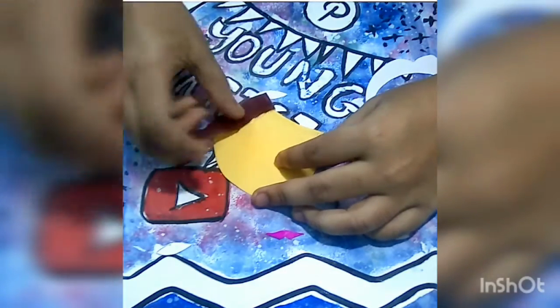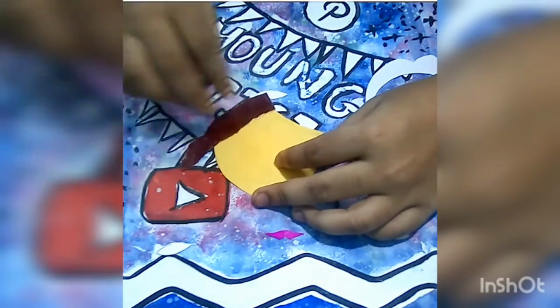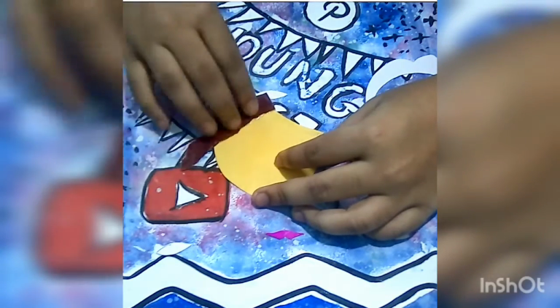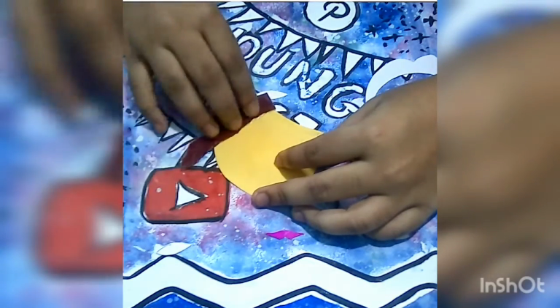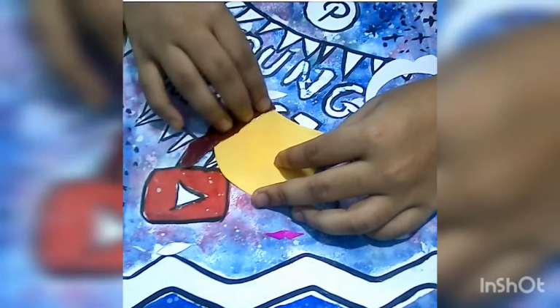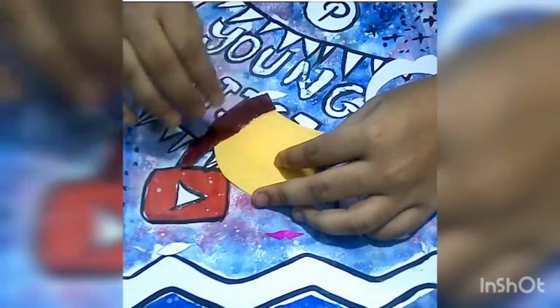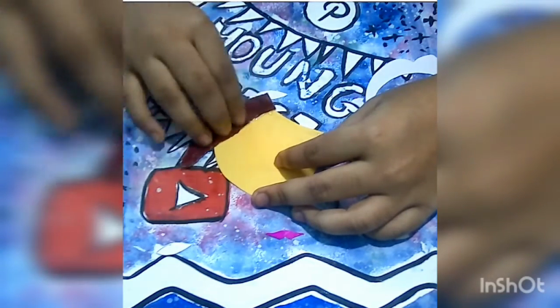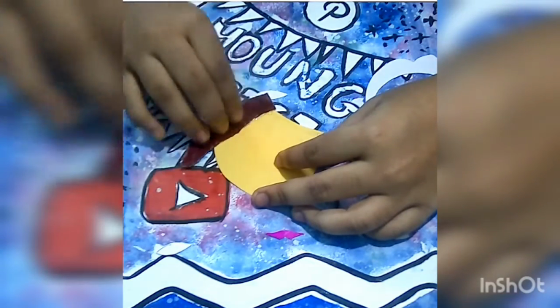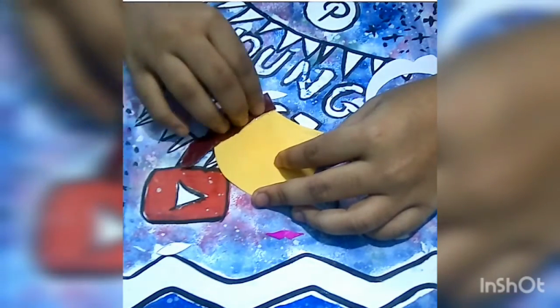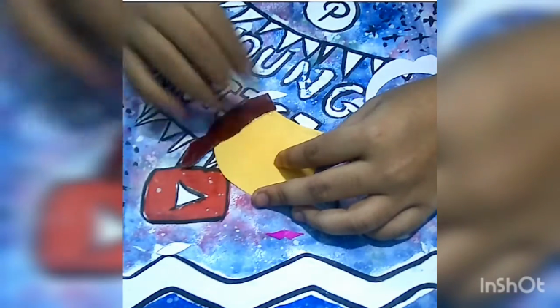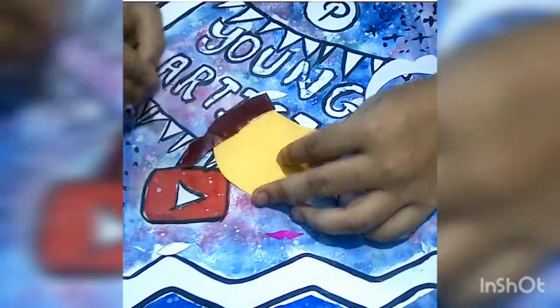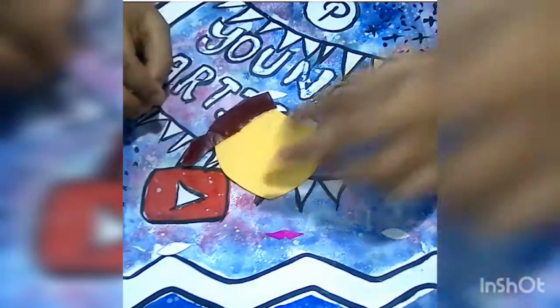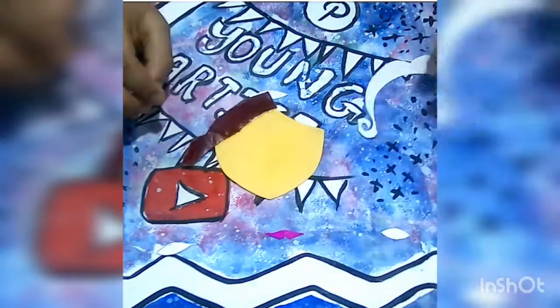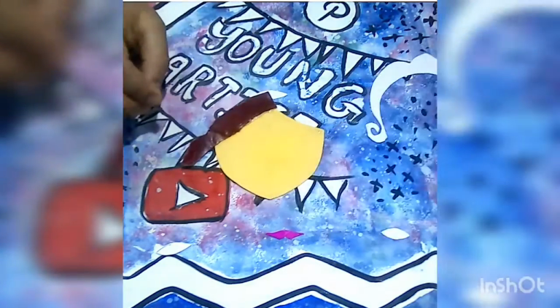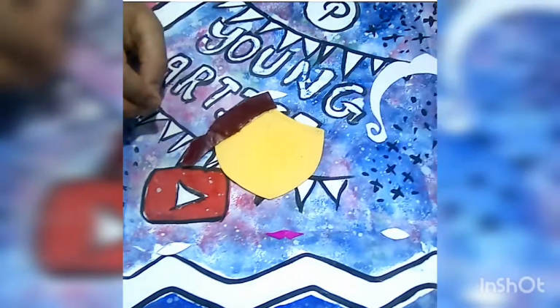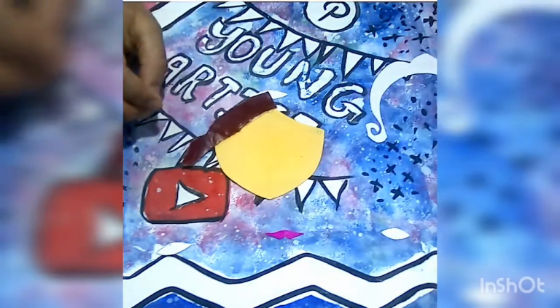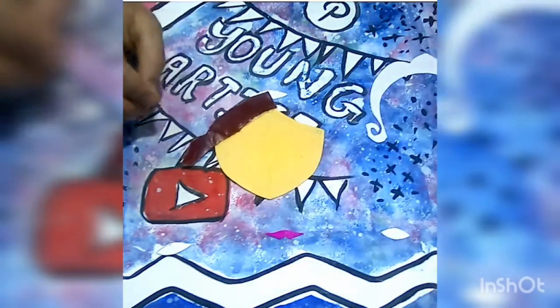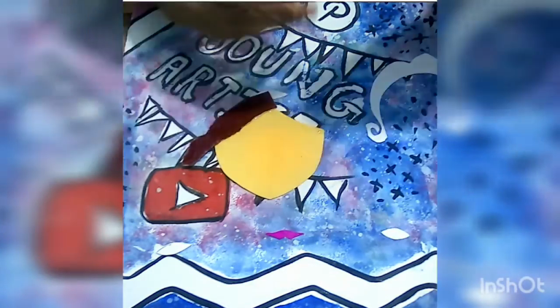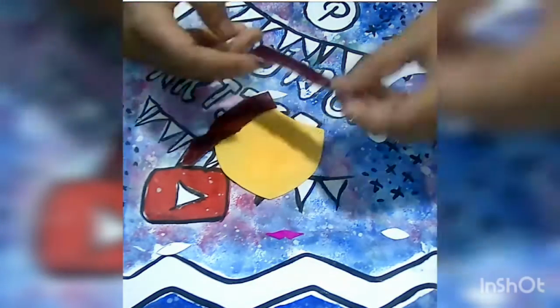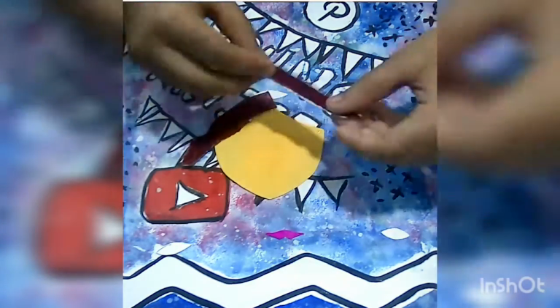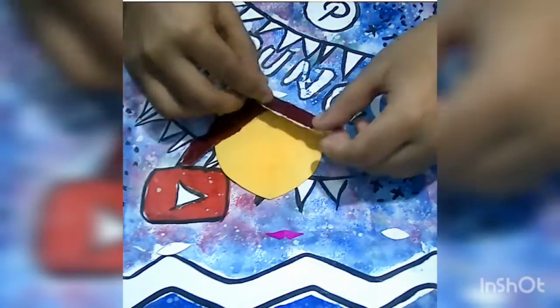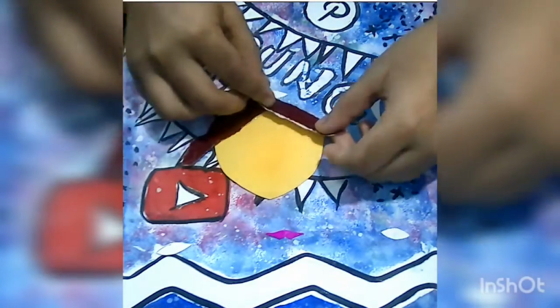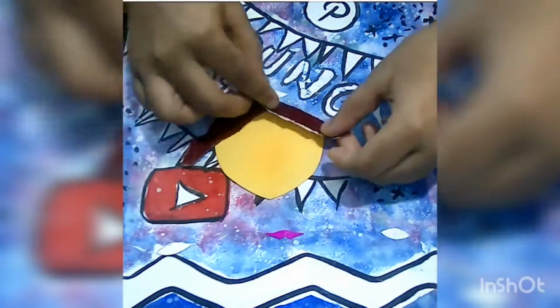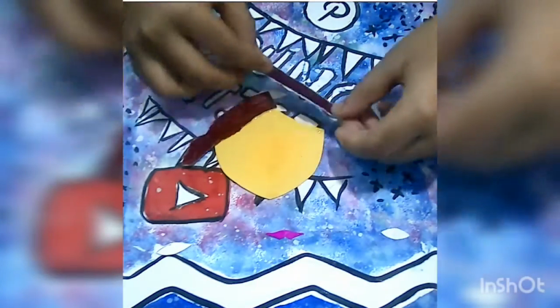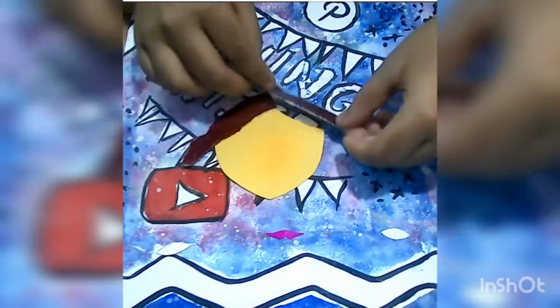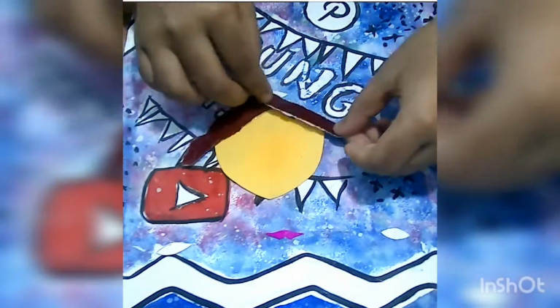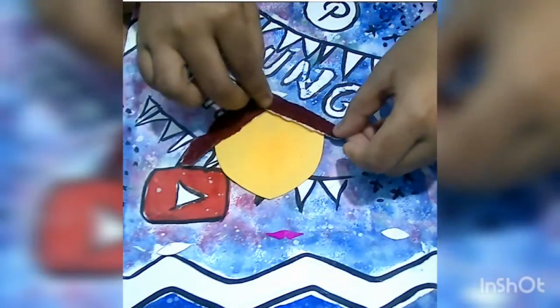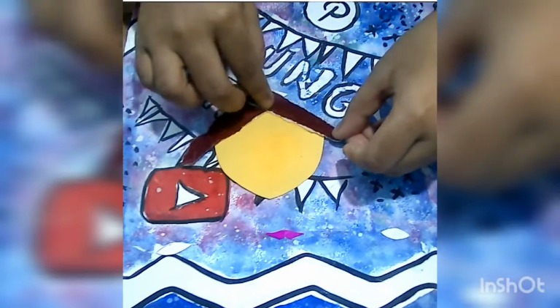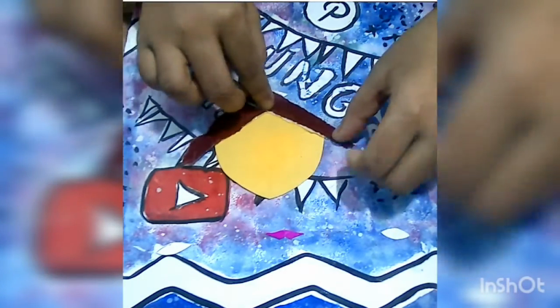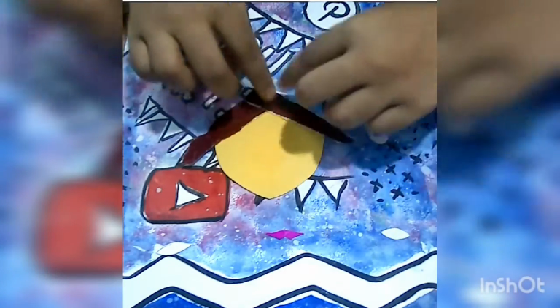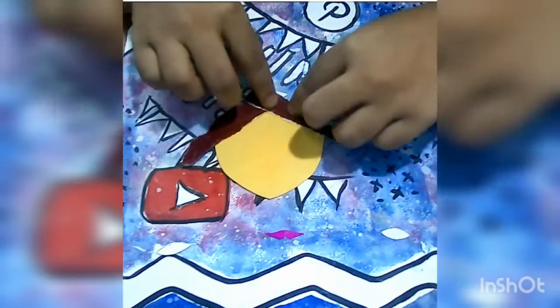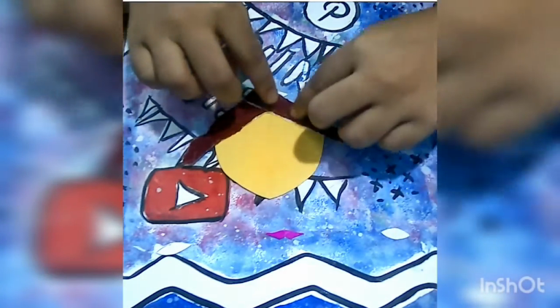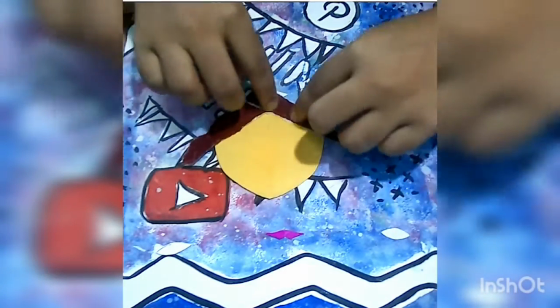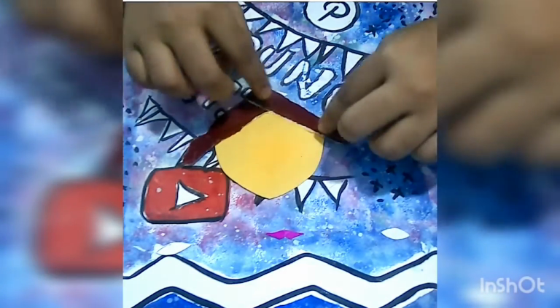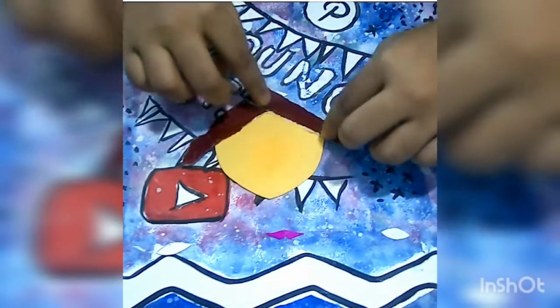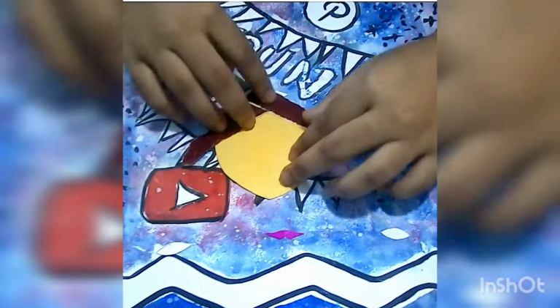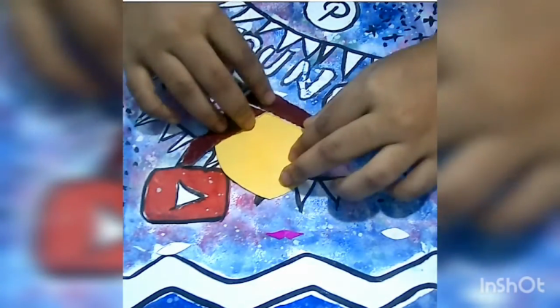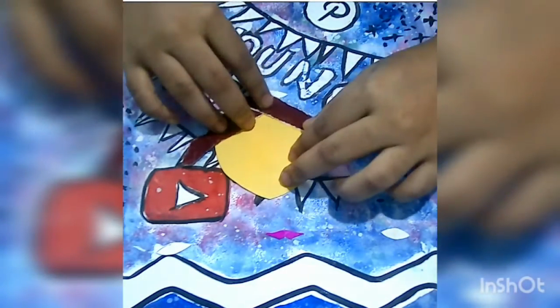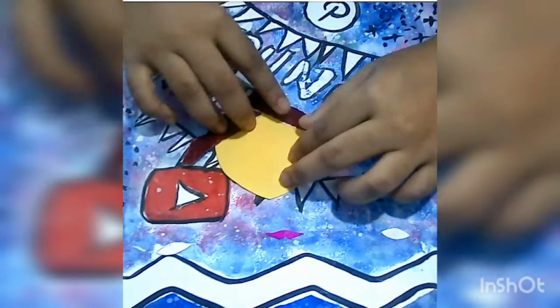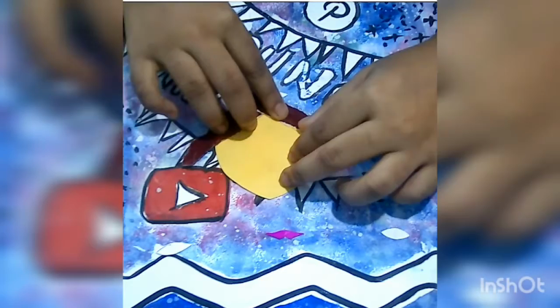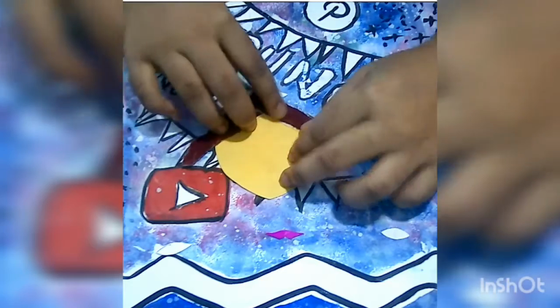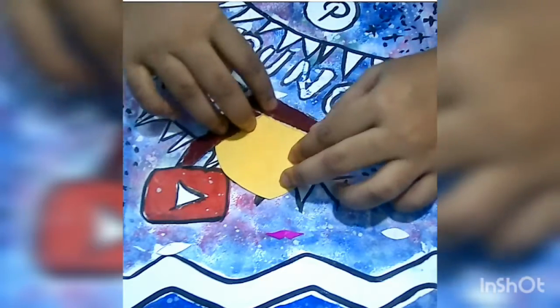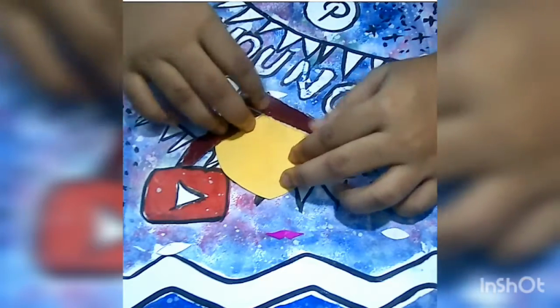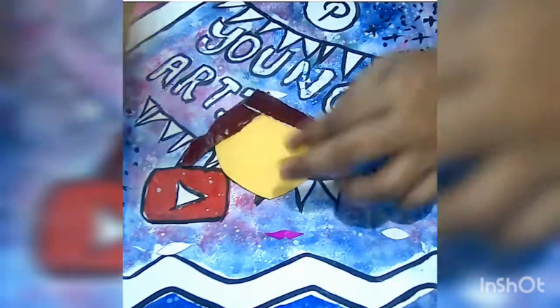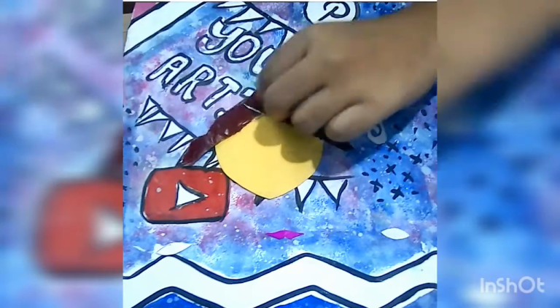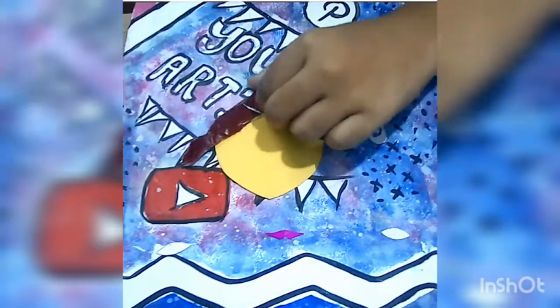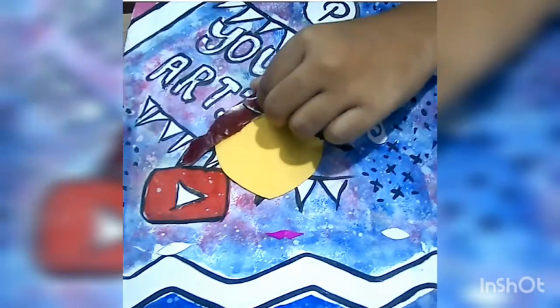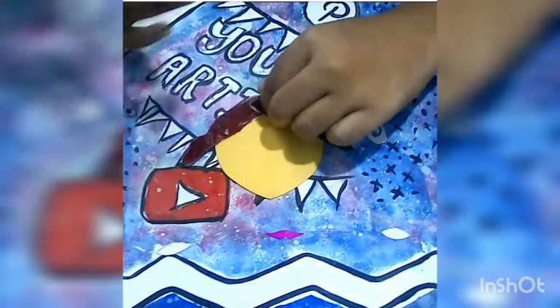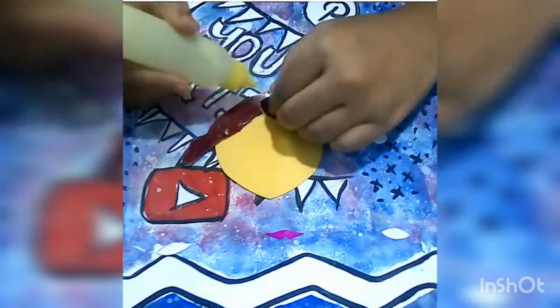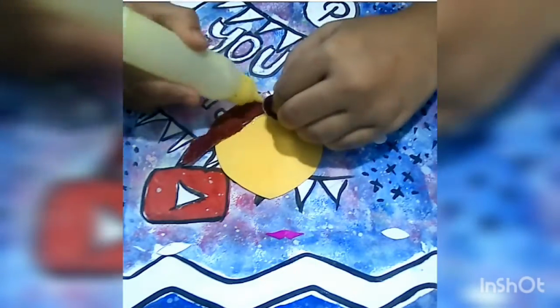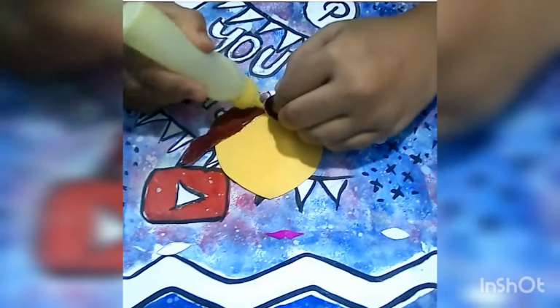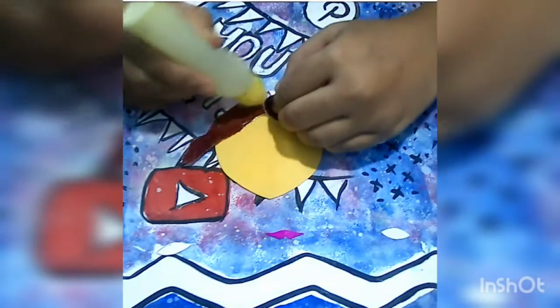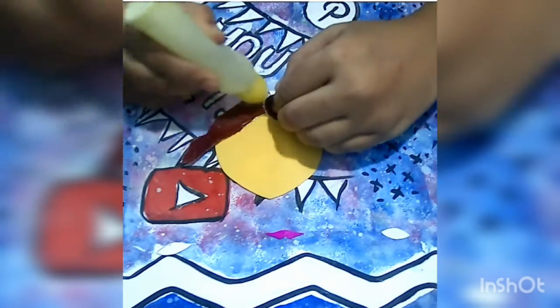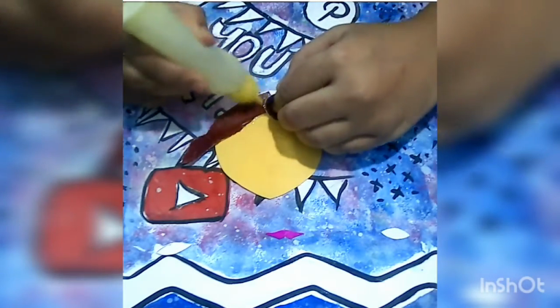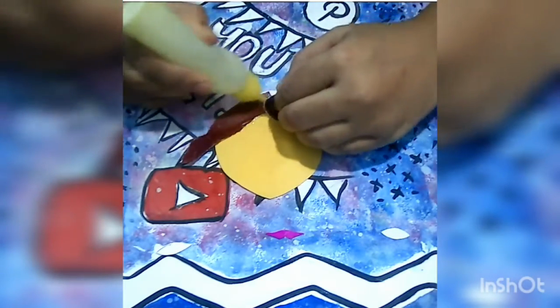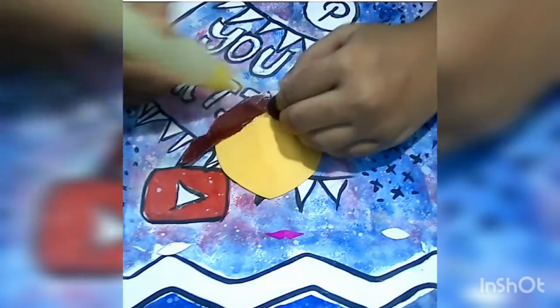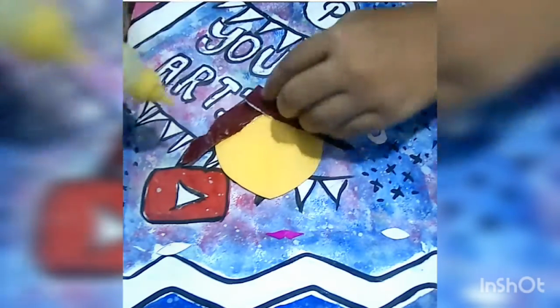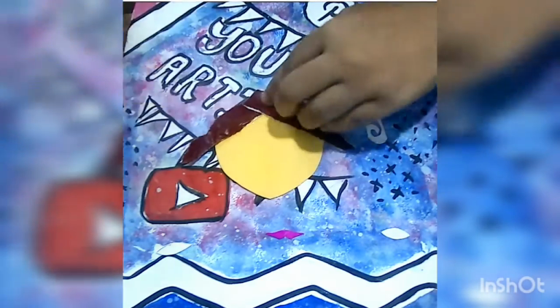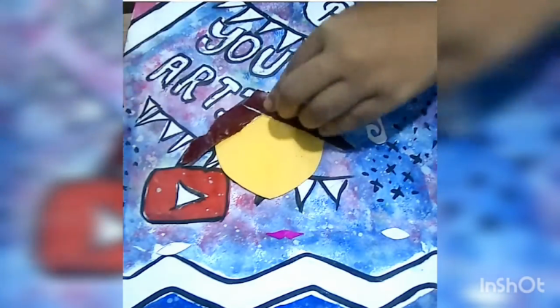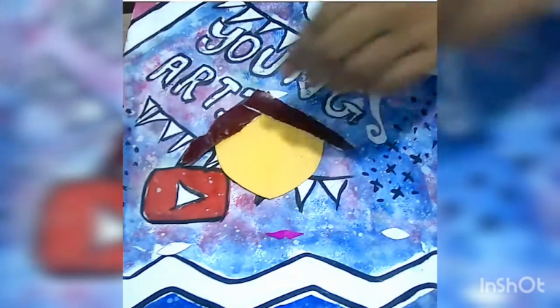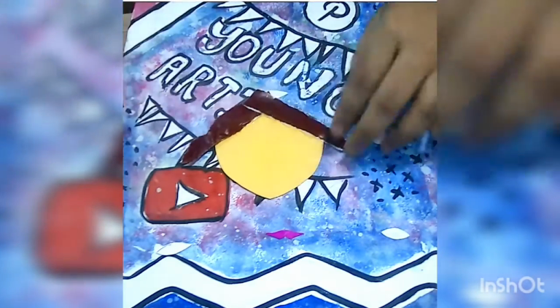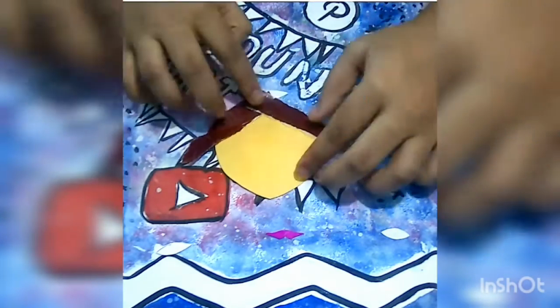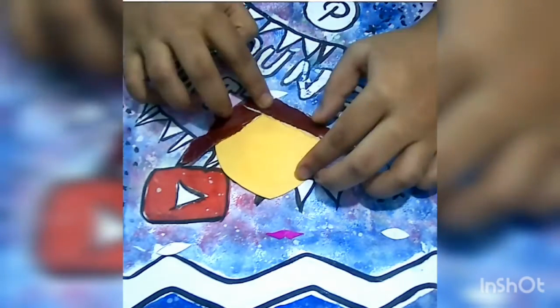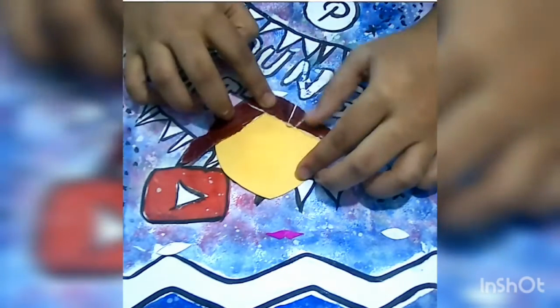I have used brown colored paper for the hair part. If you want, you can use black colored paper.